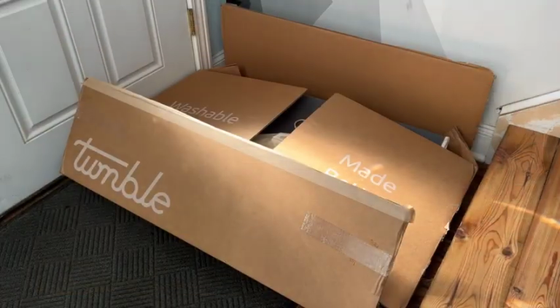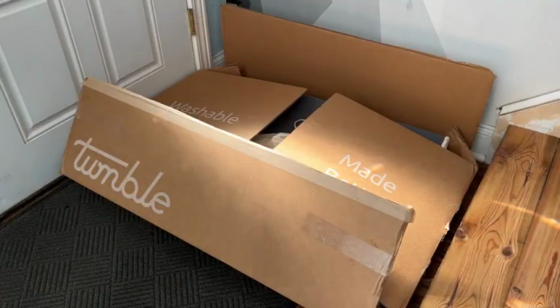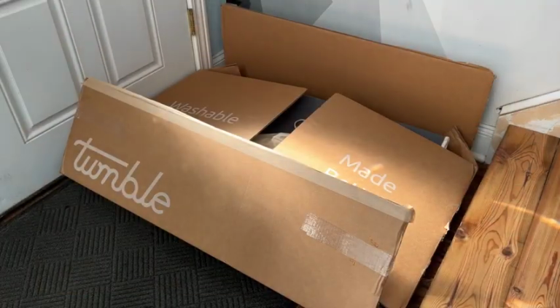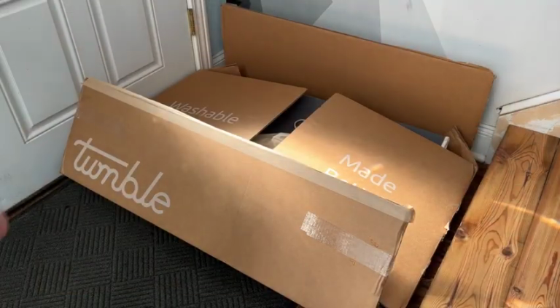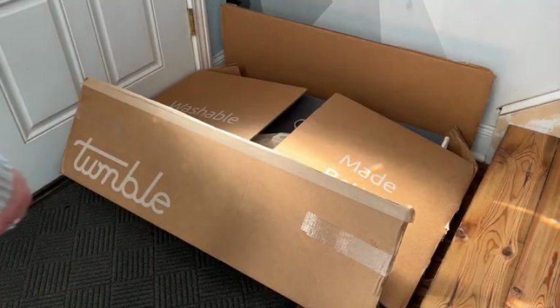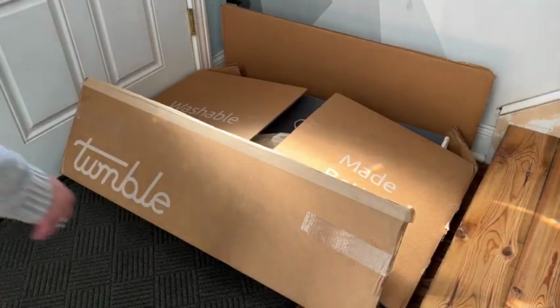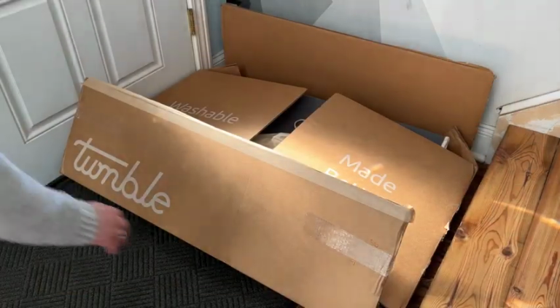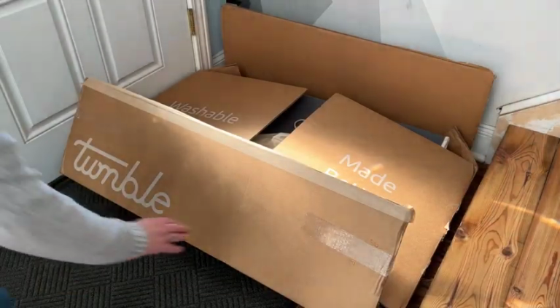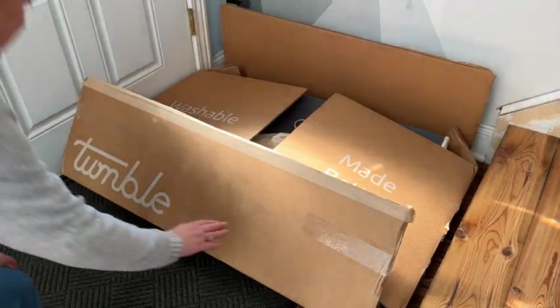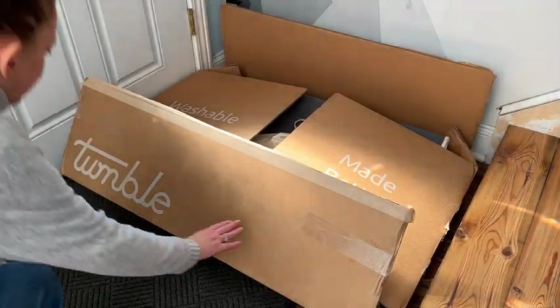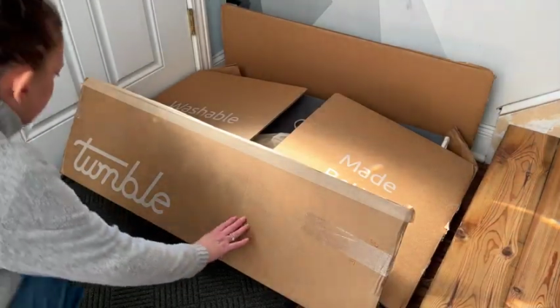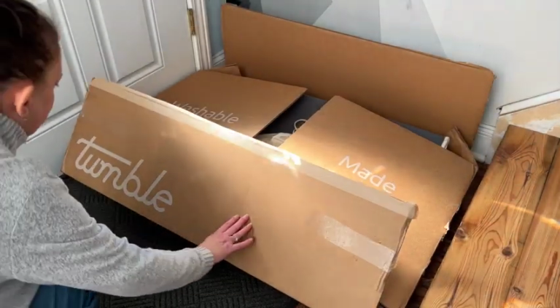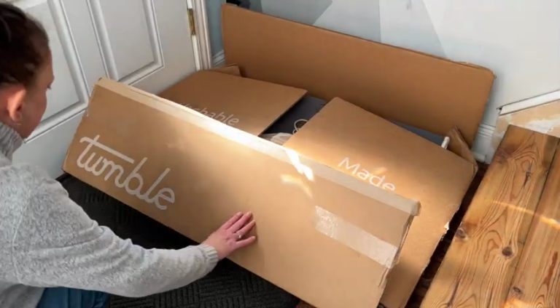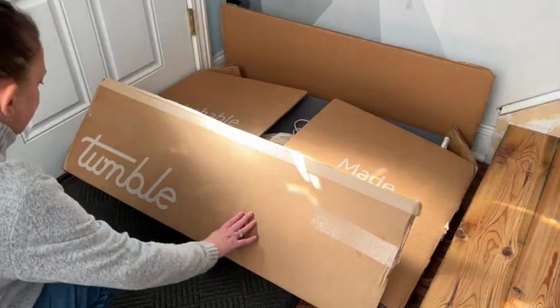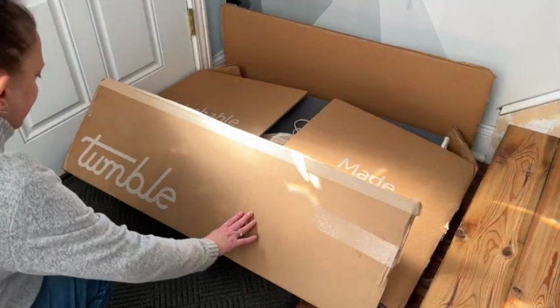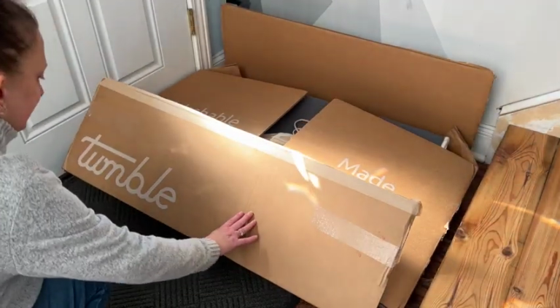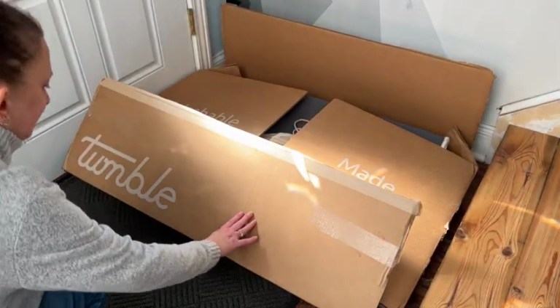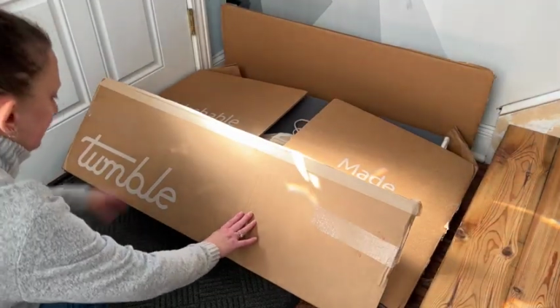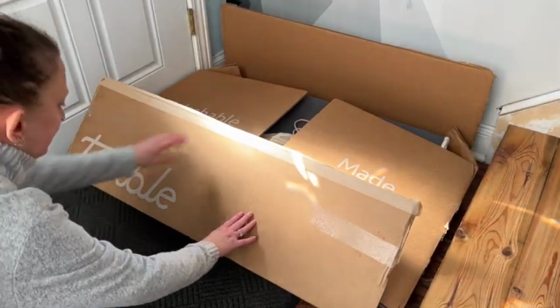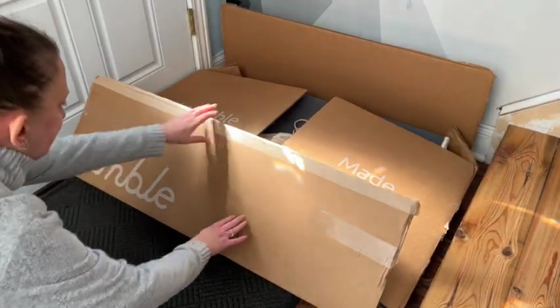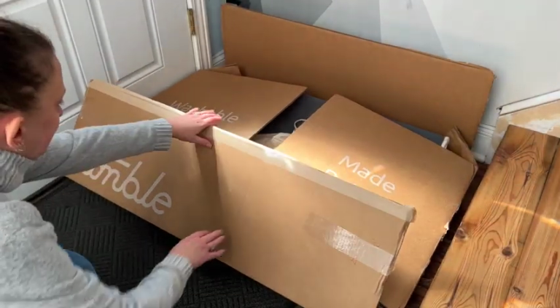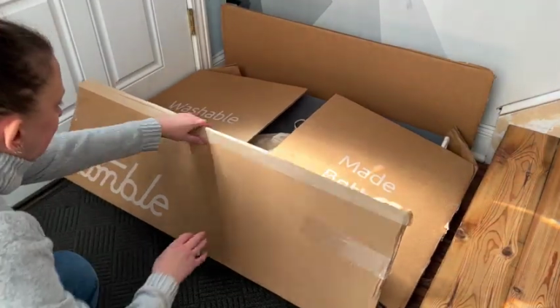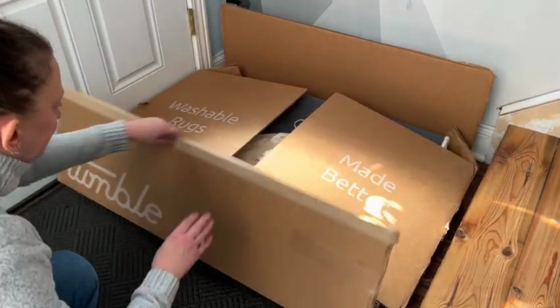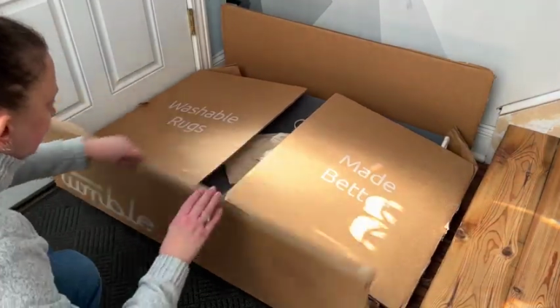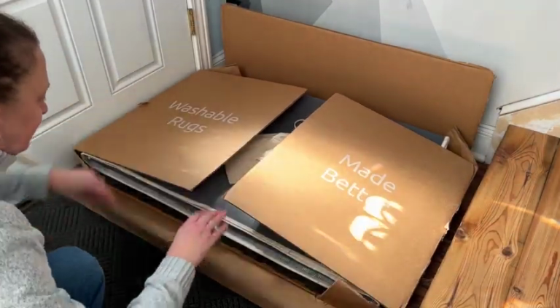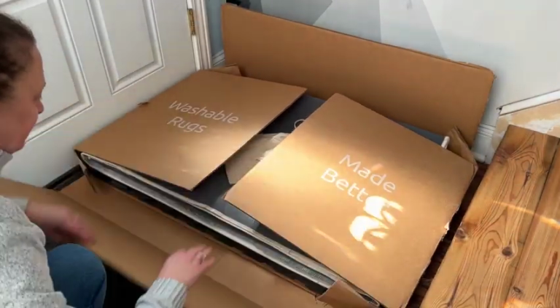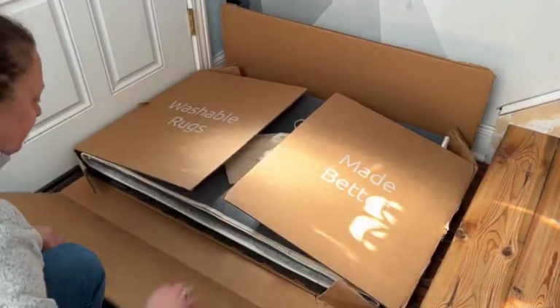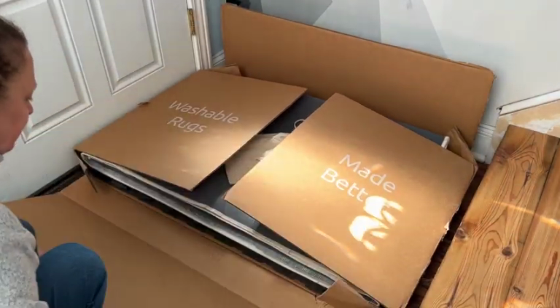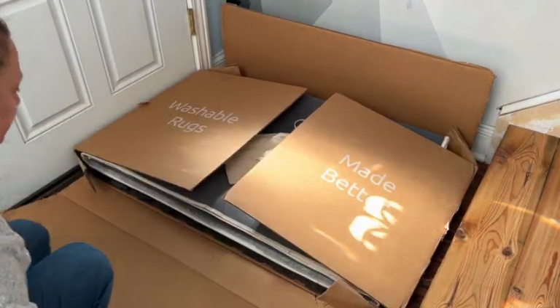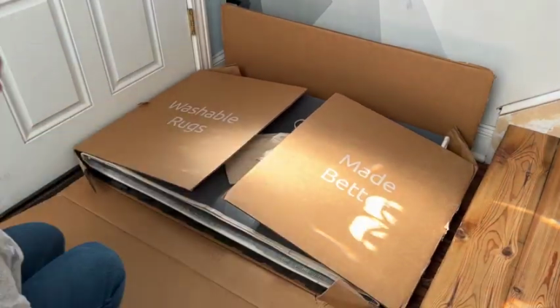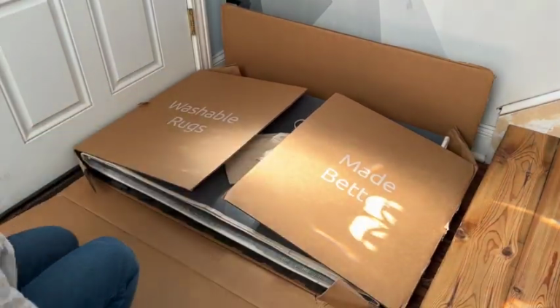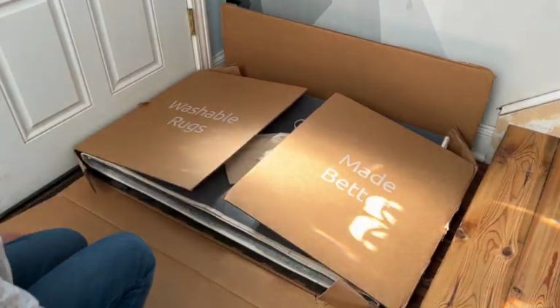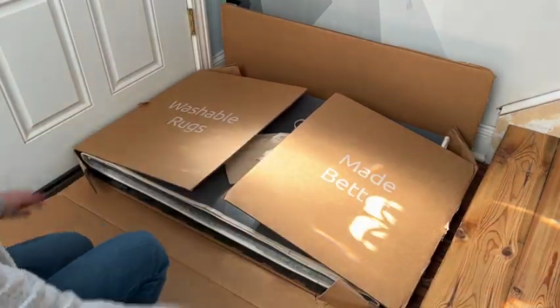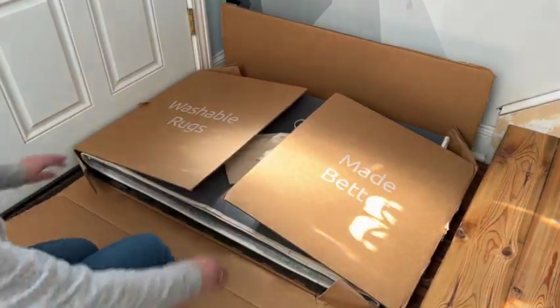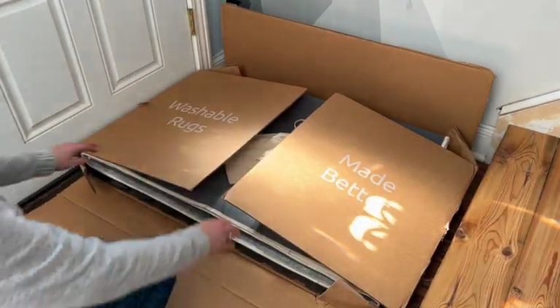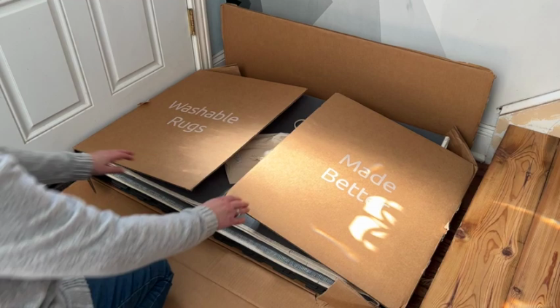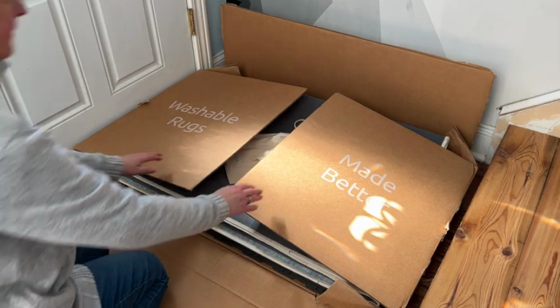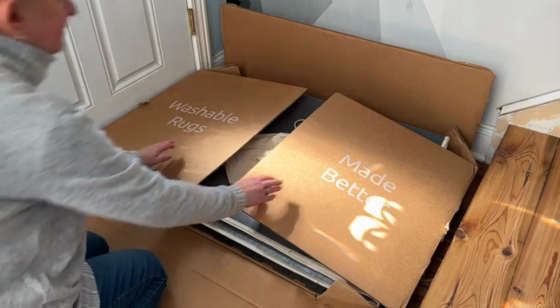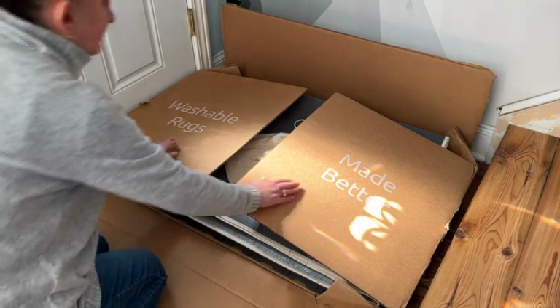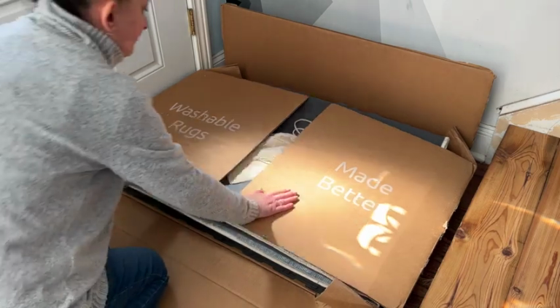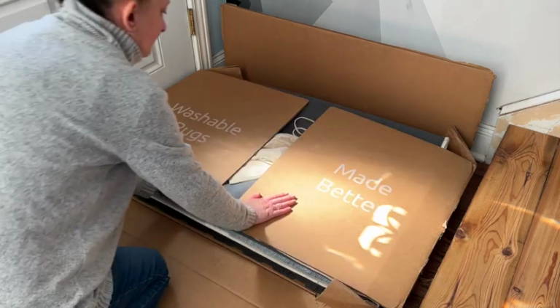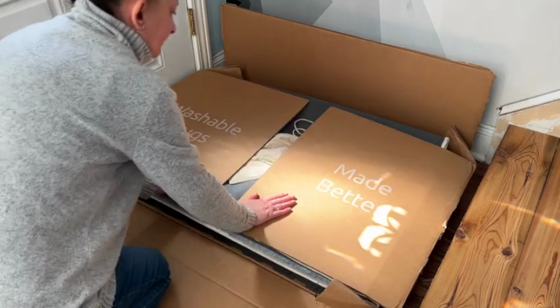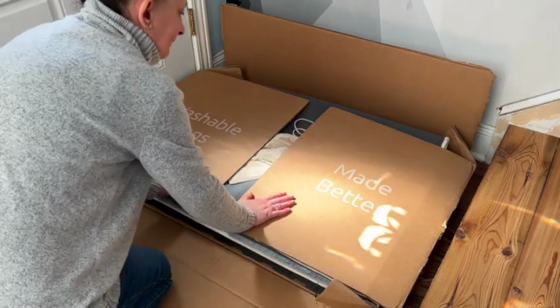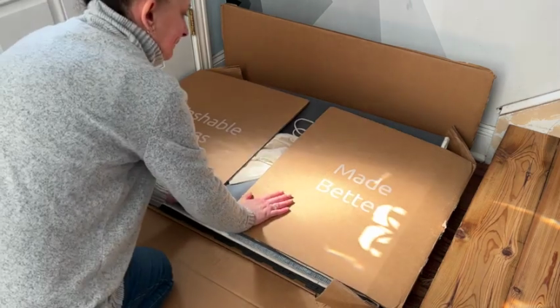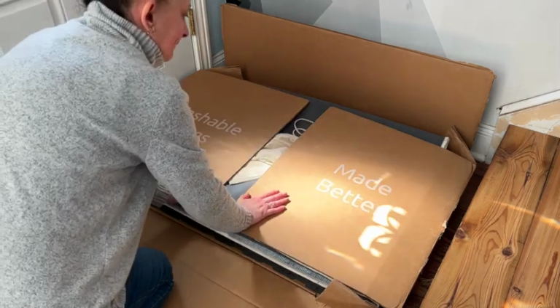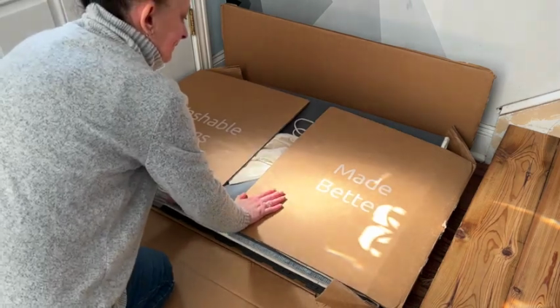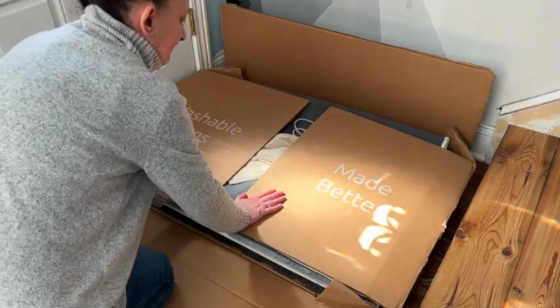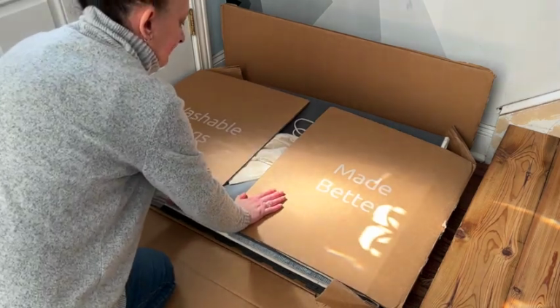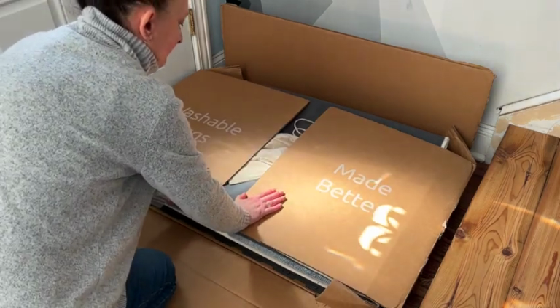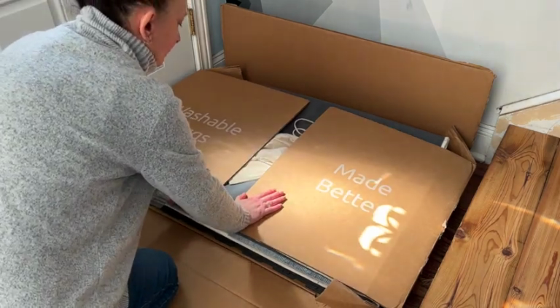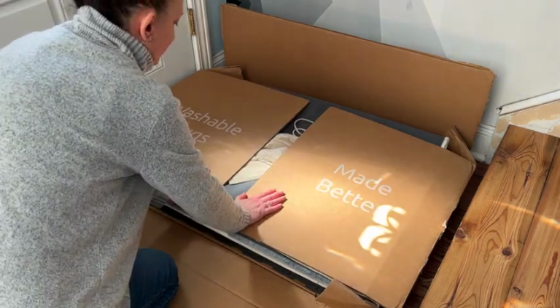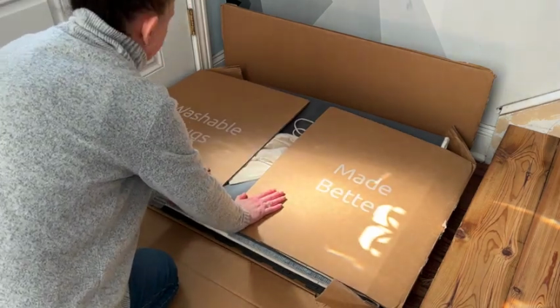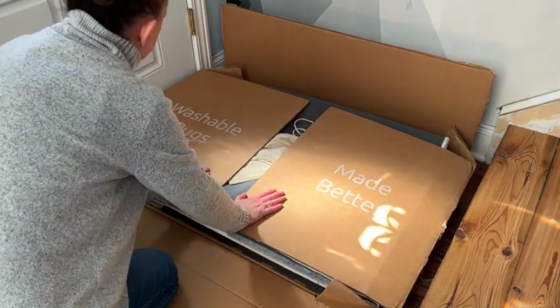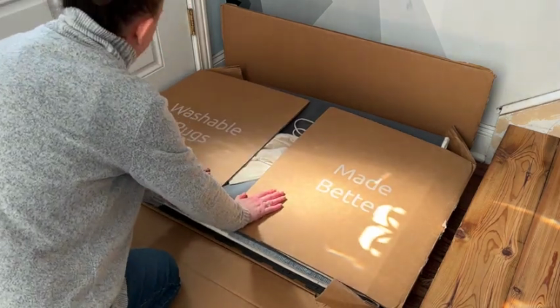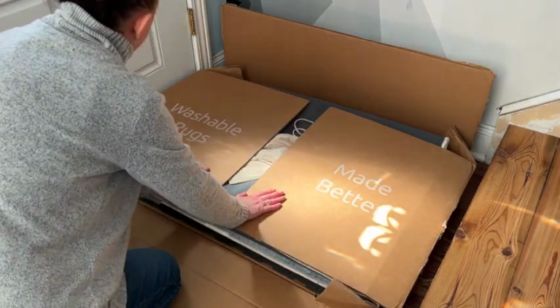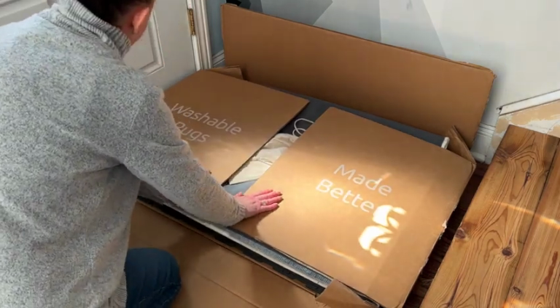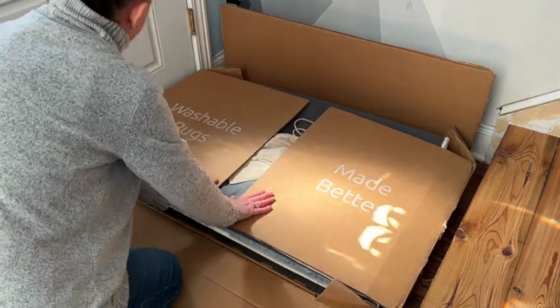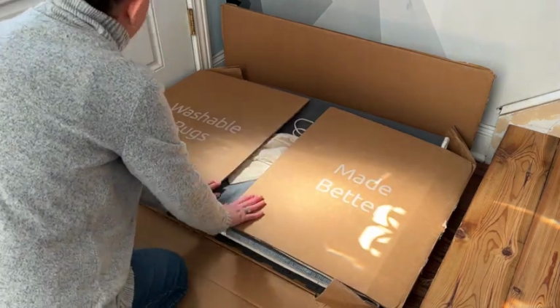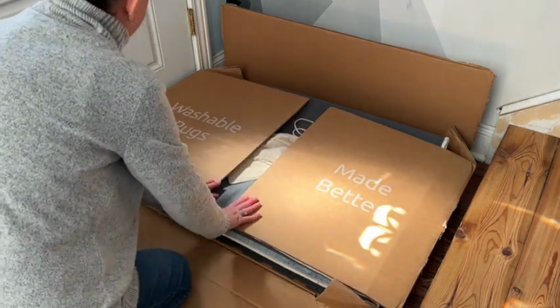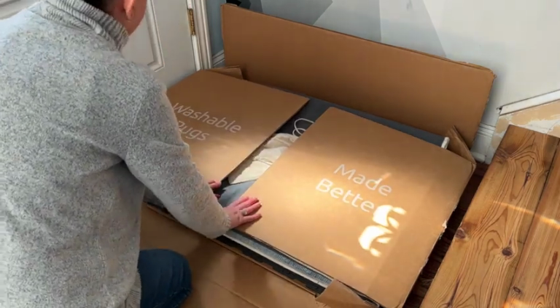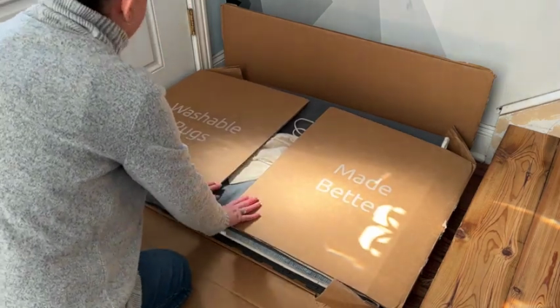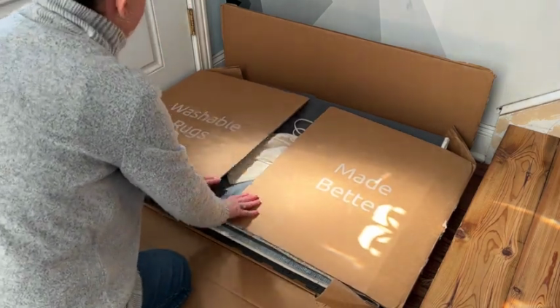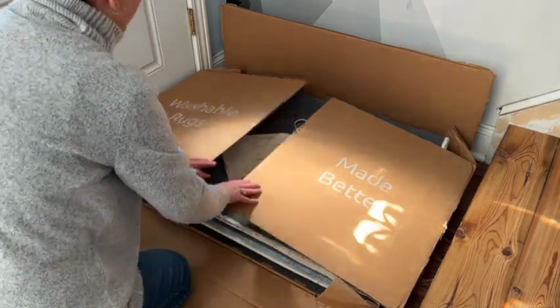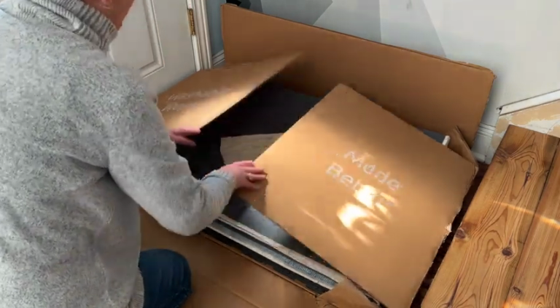Let's dig into this box. Inside this flat pack box, you'll find everything you need to live a more maintenance-free life.